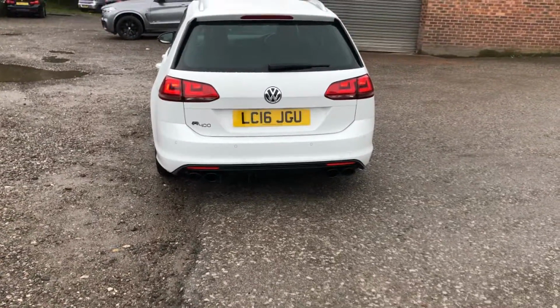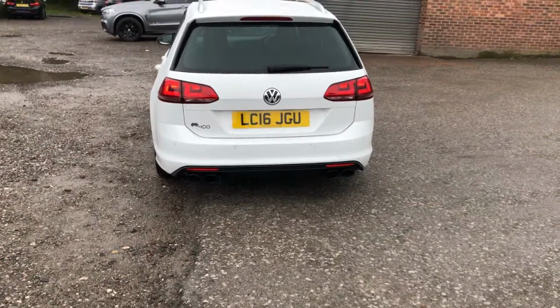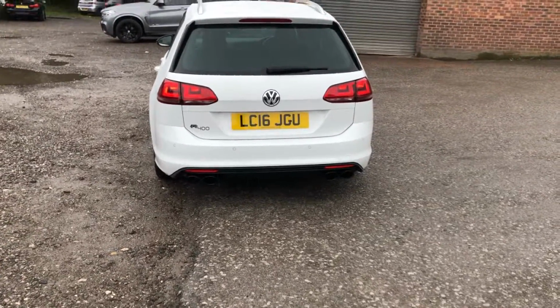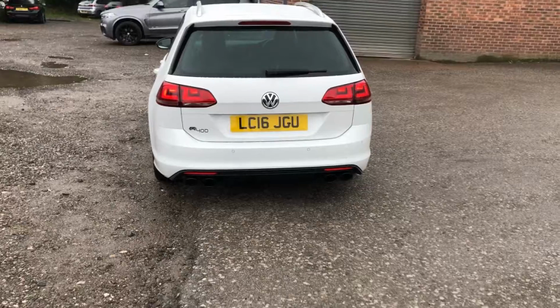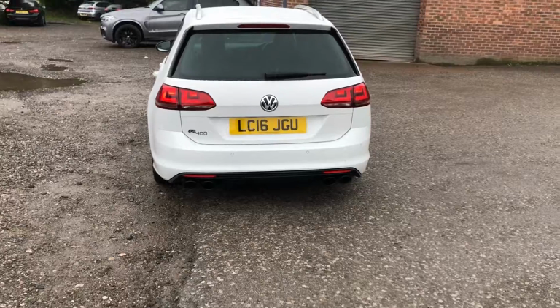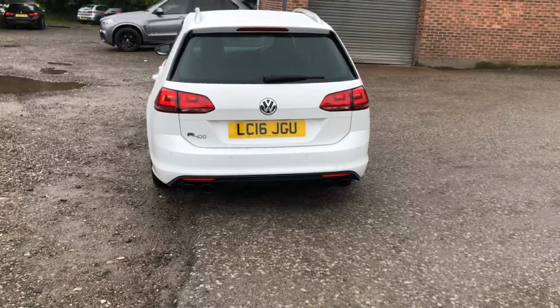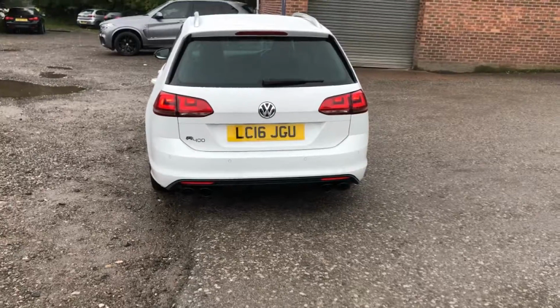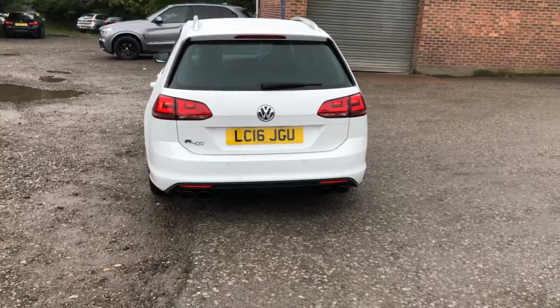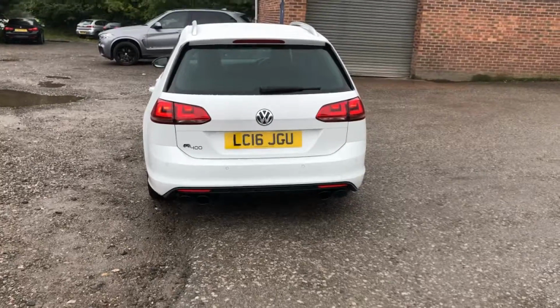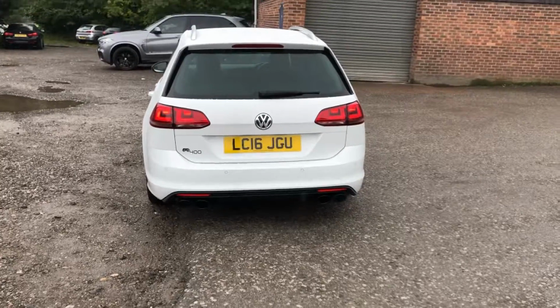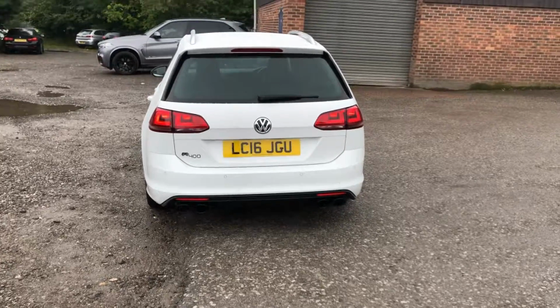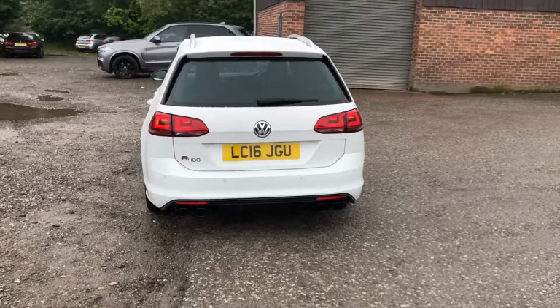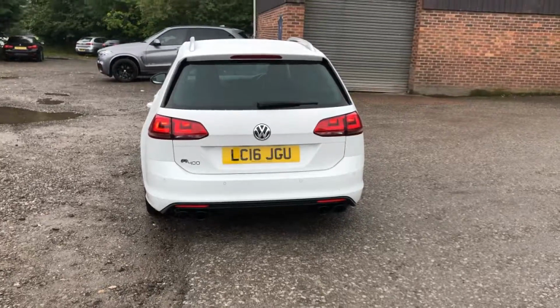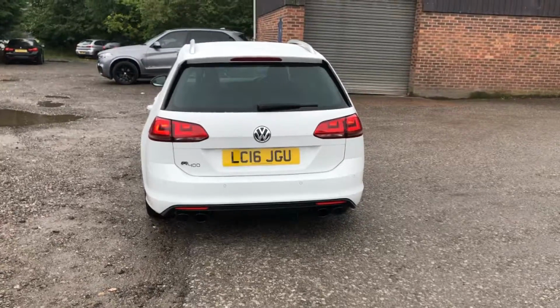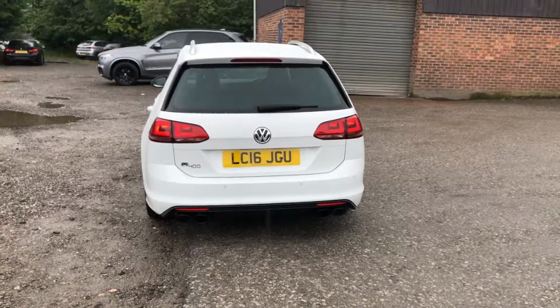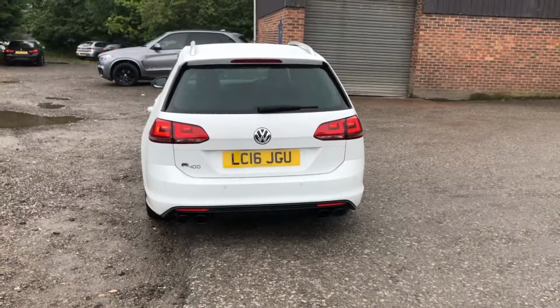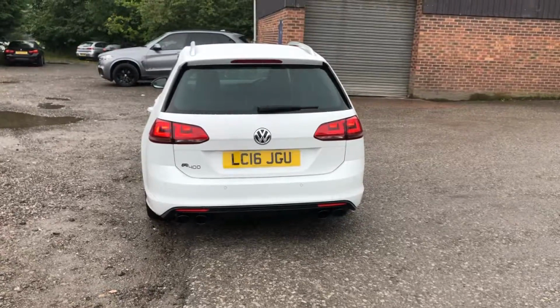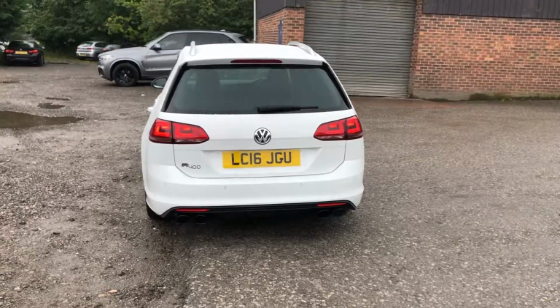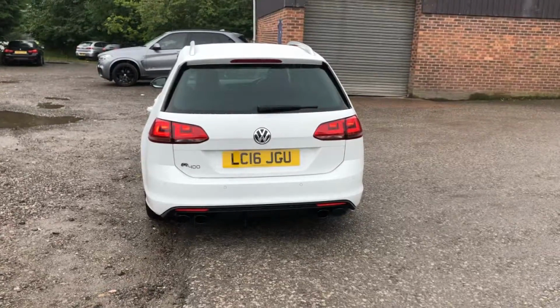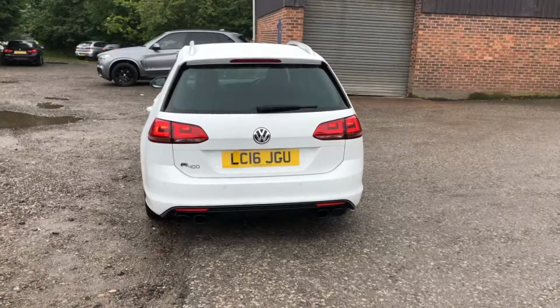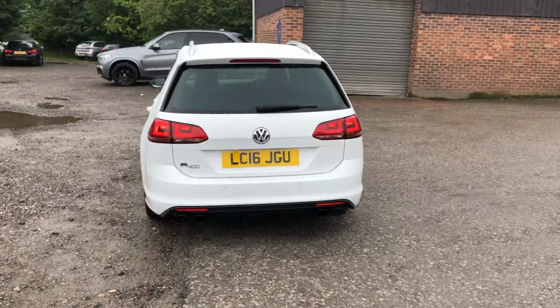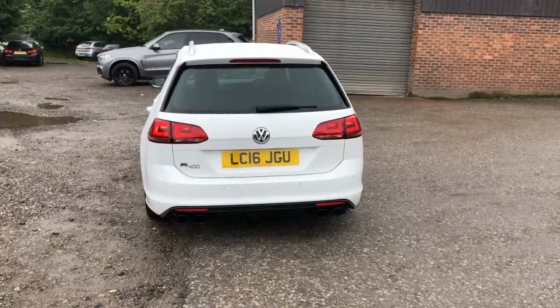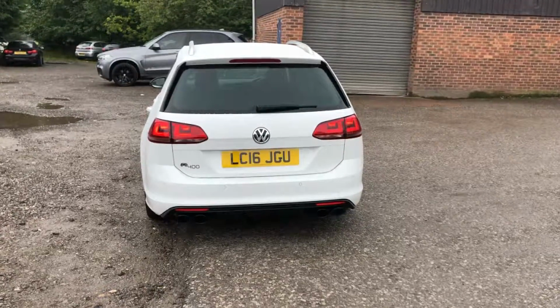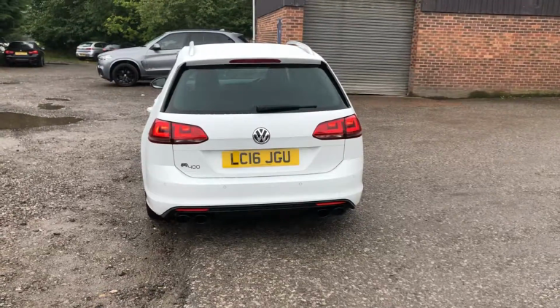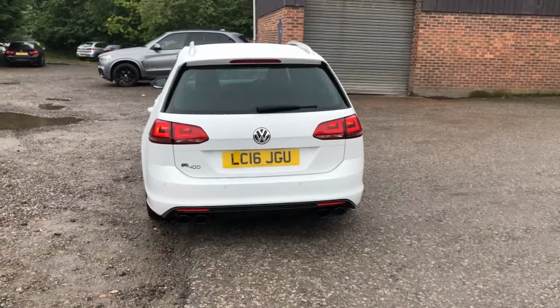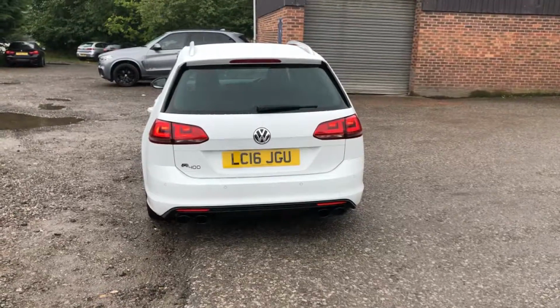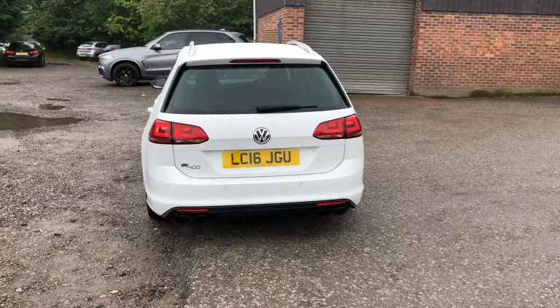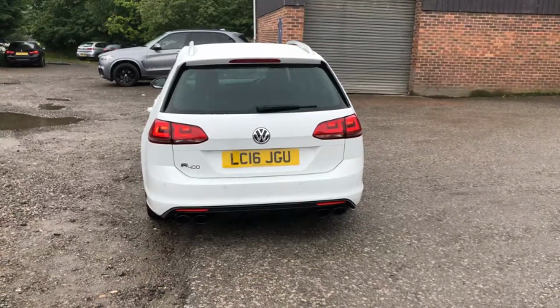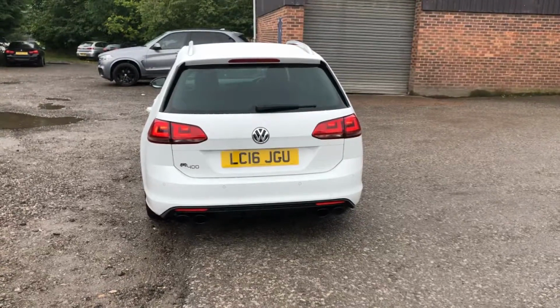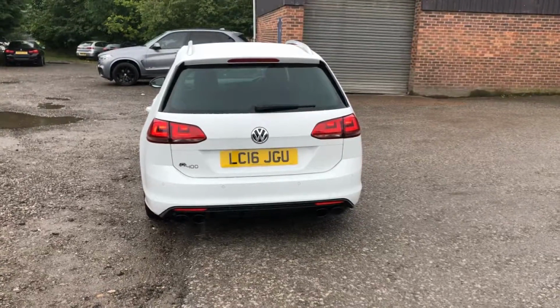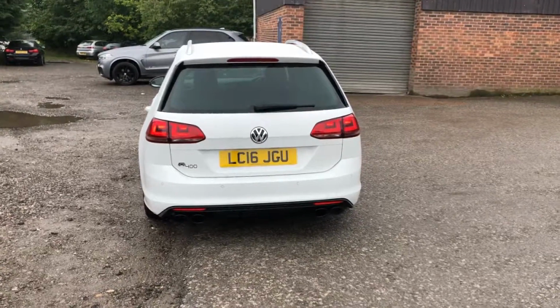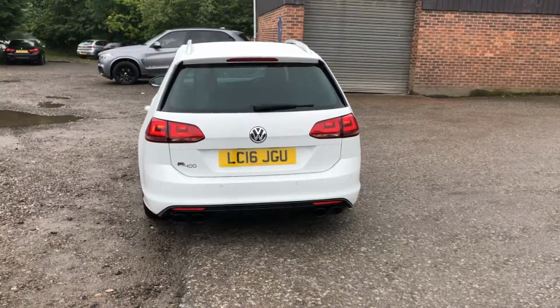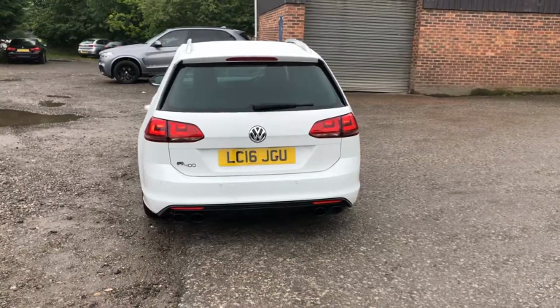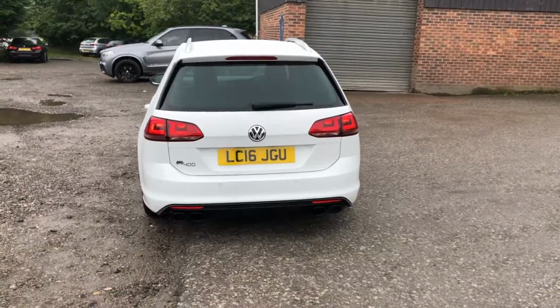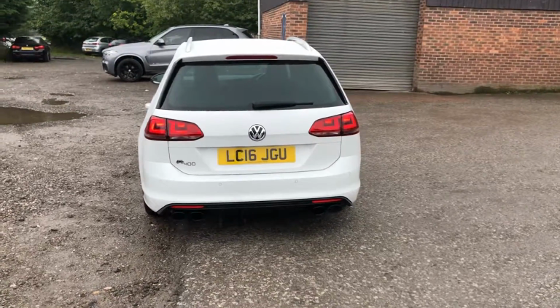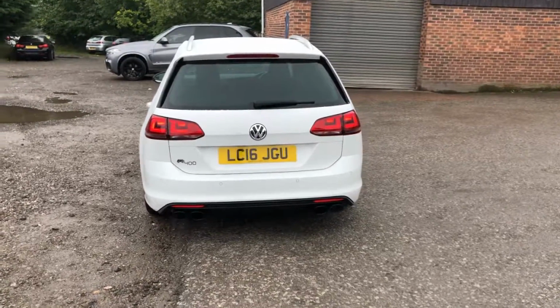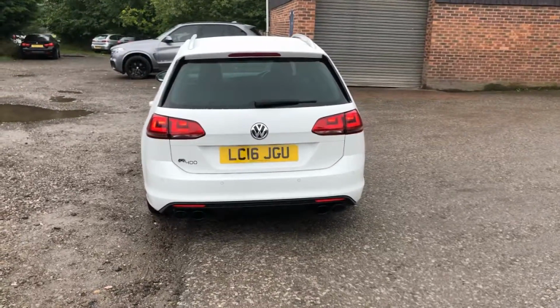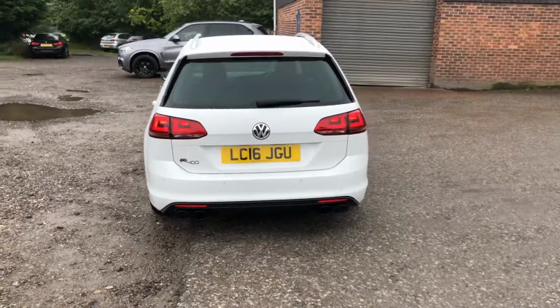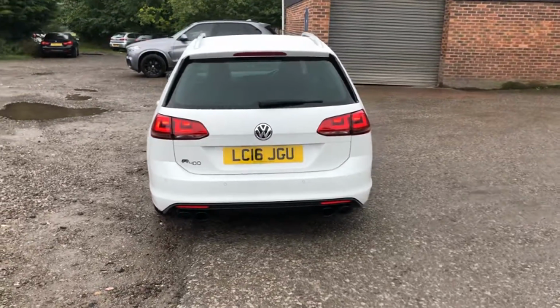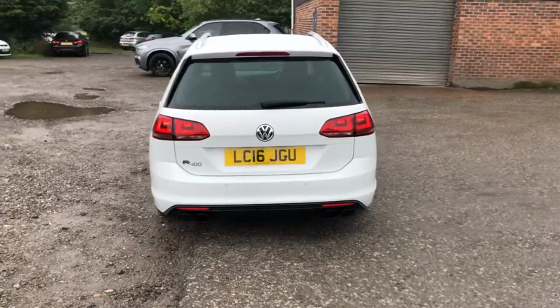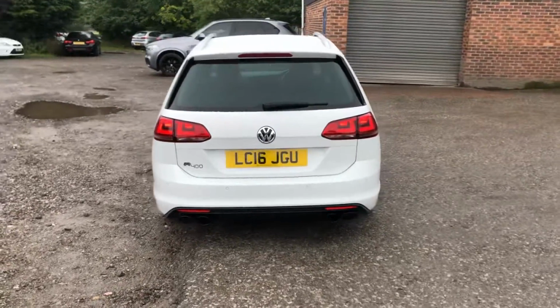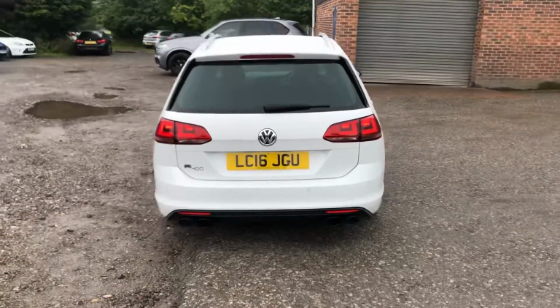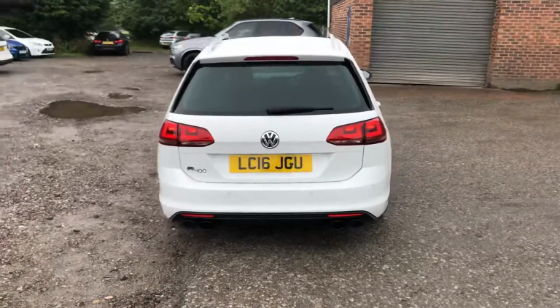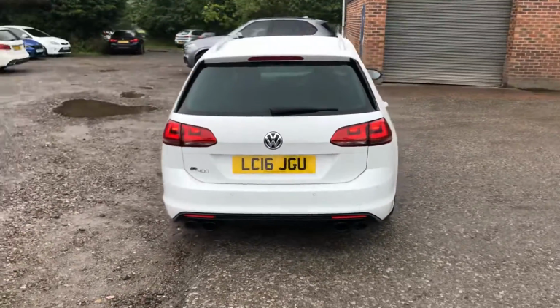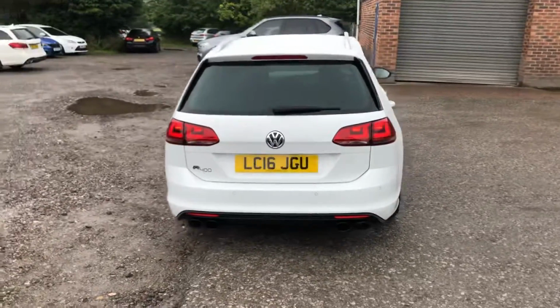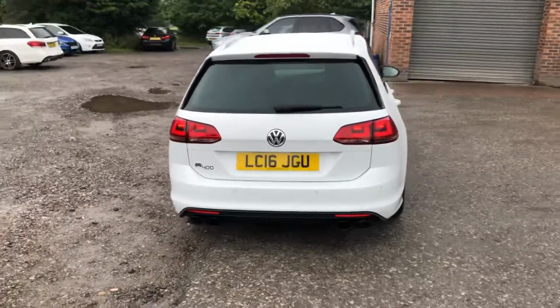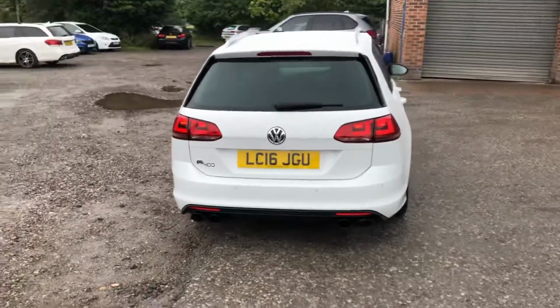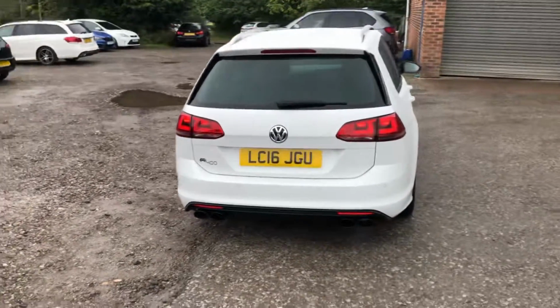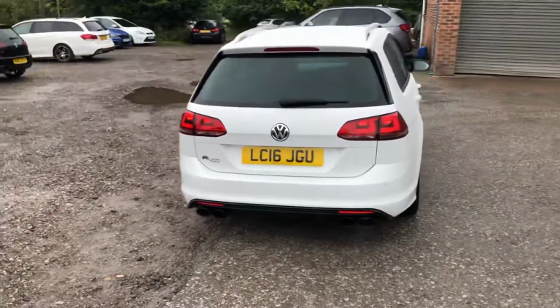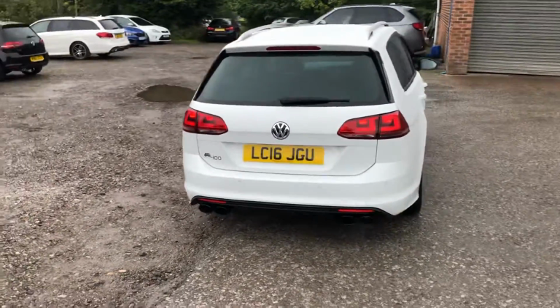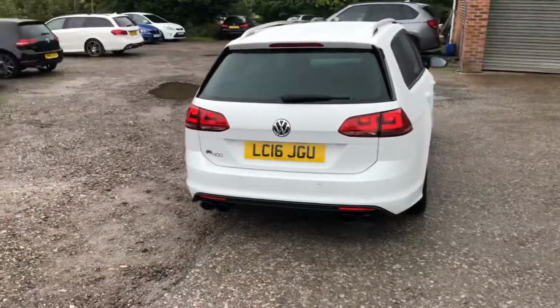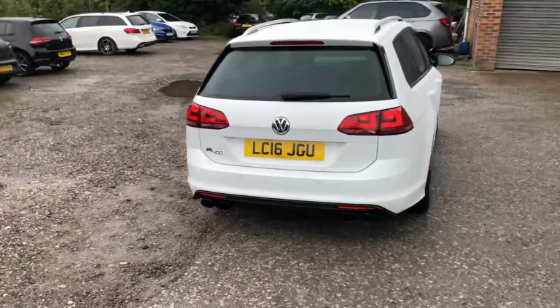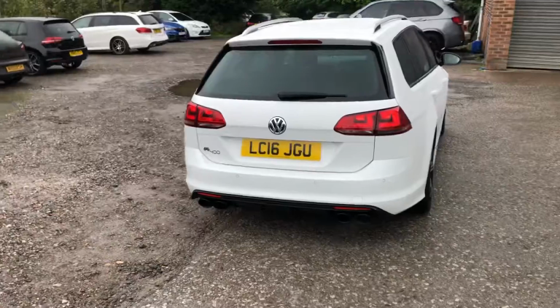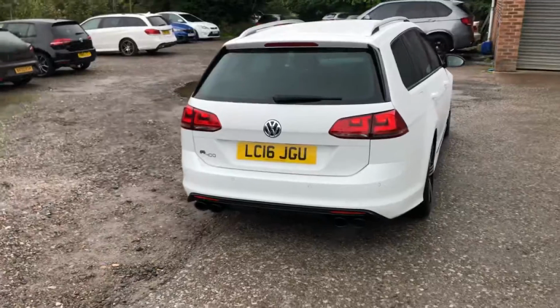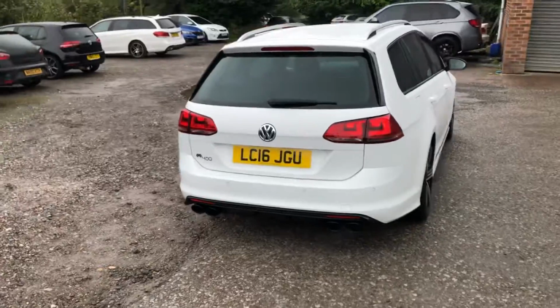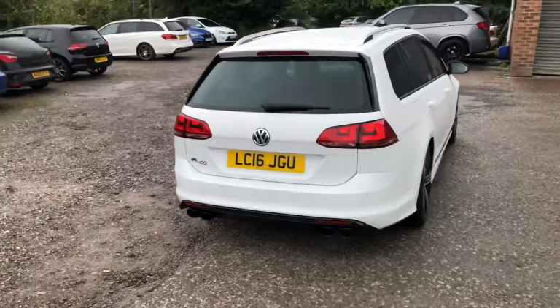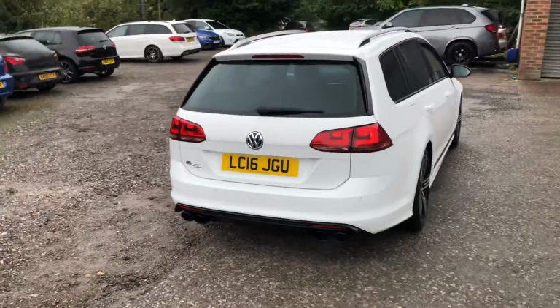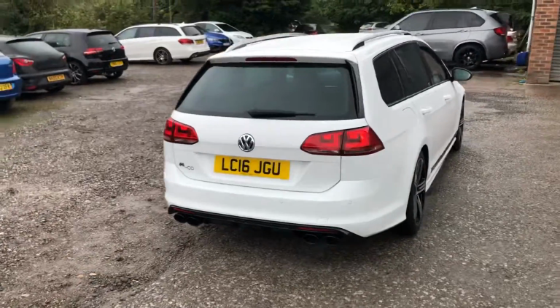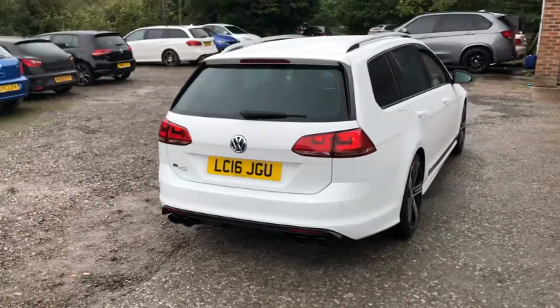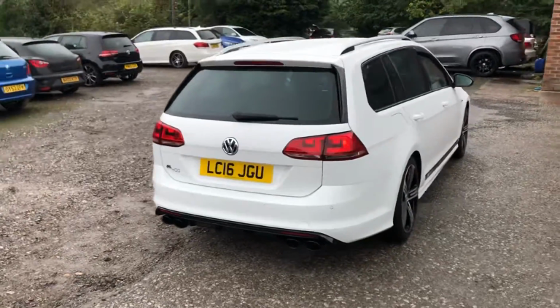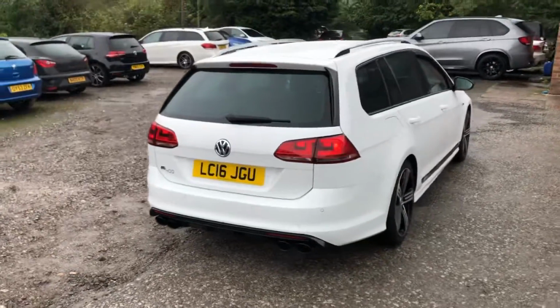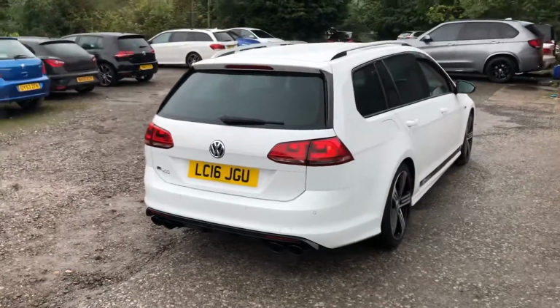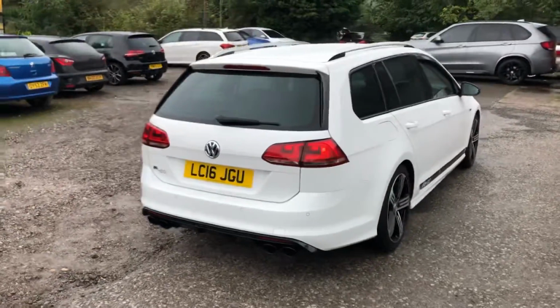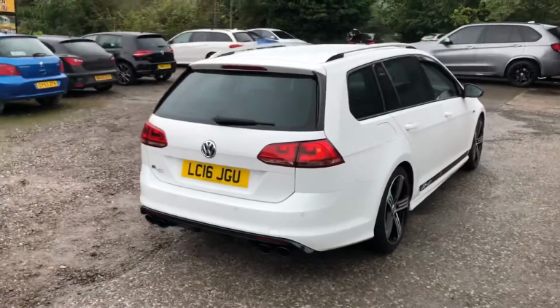Black diffuser, black tailpipes, finished in white.